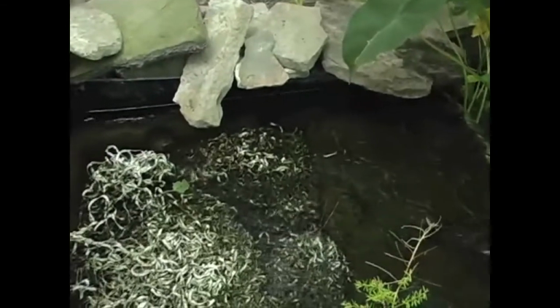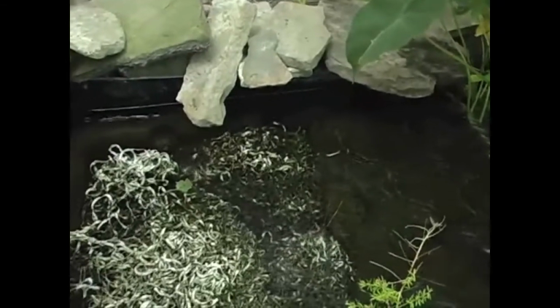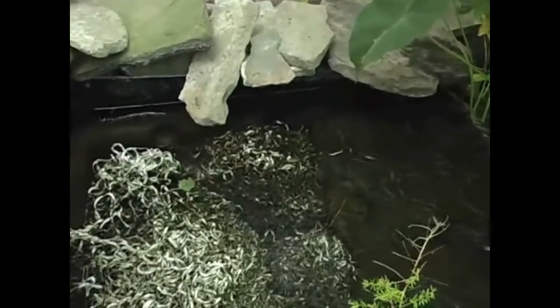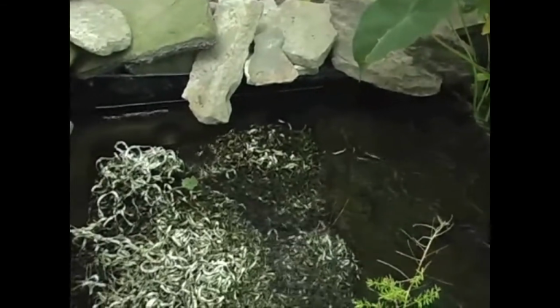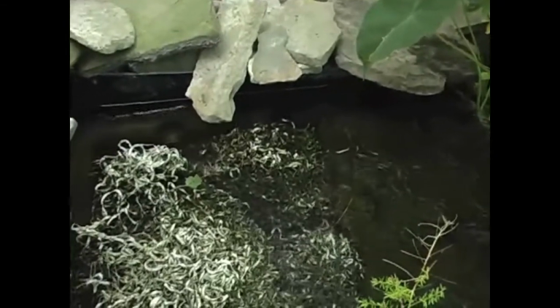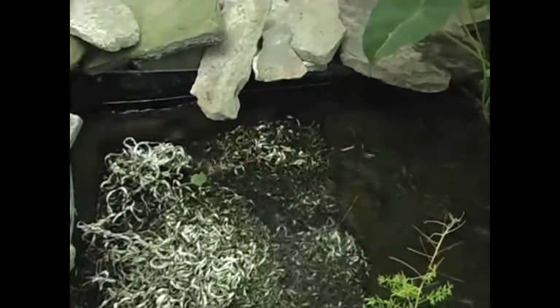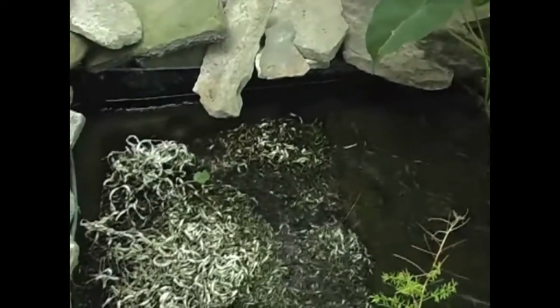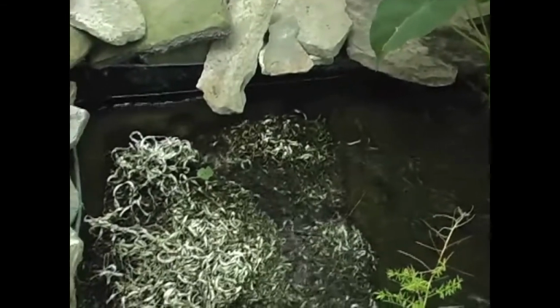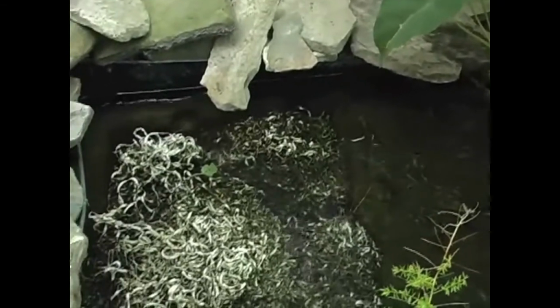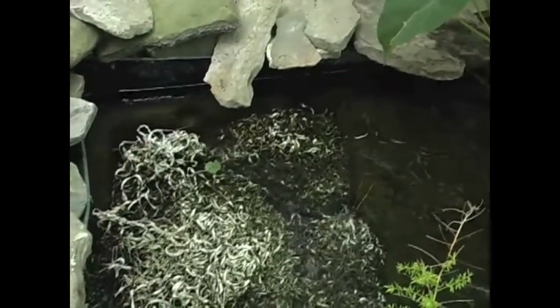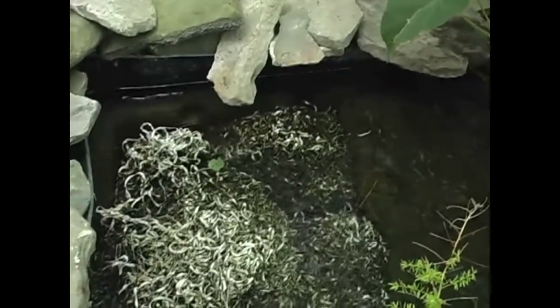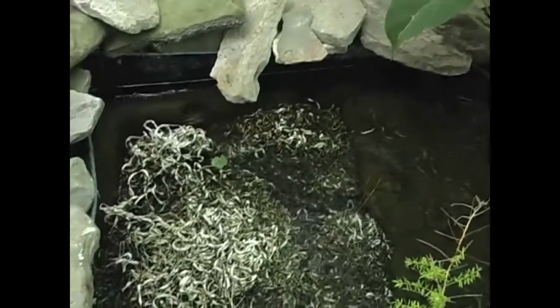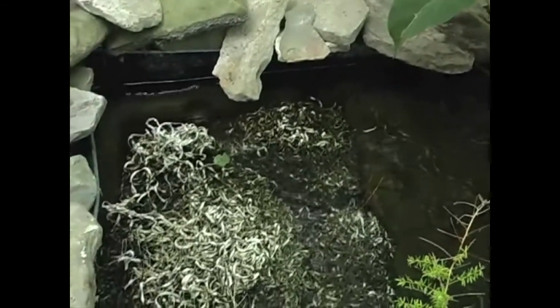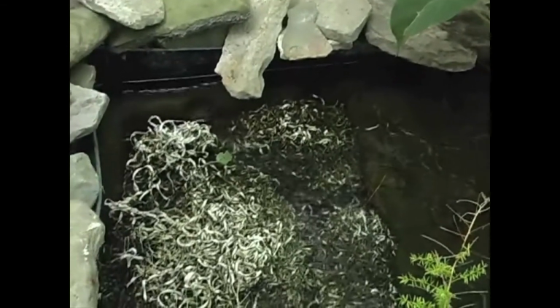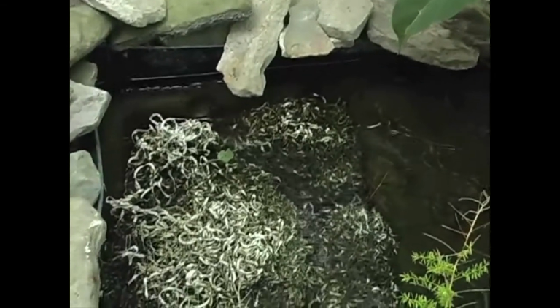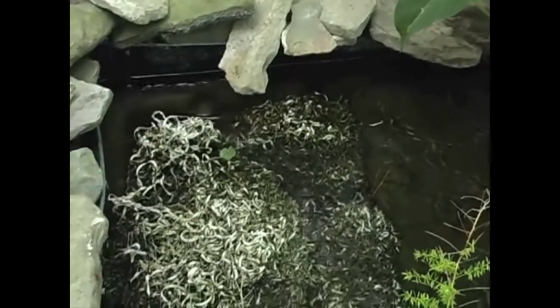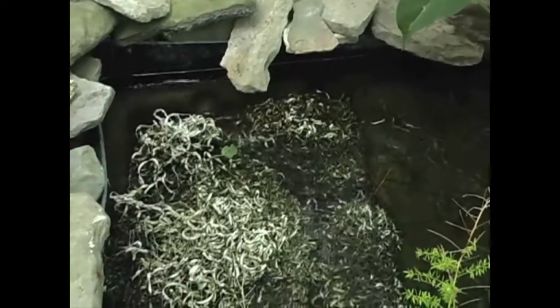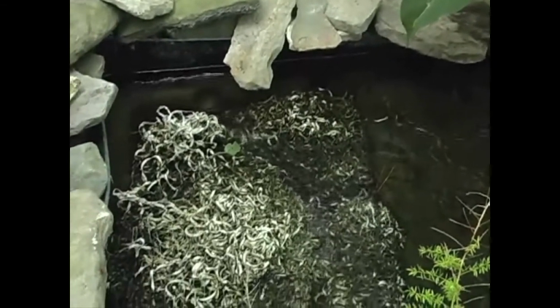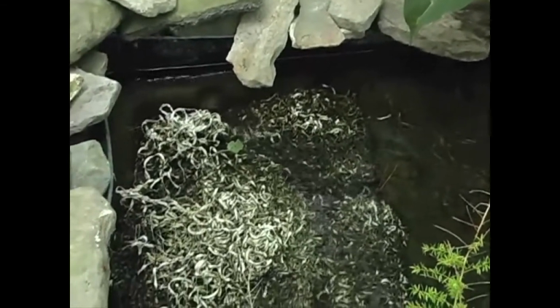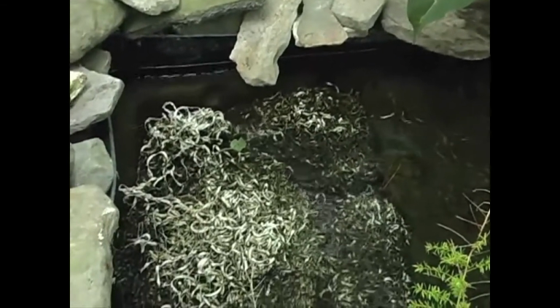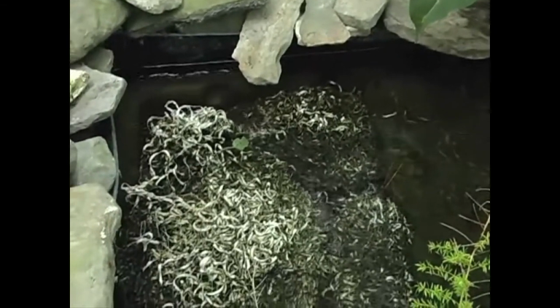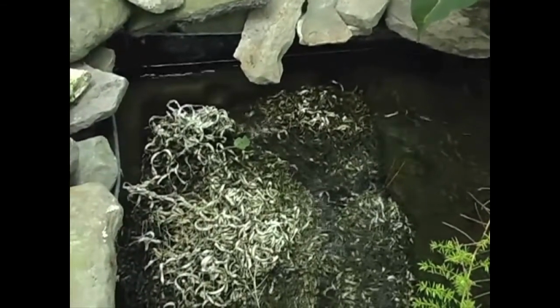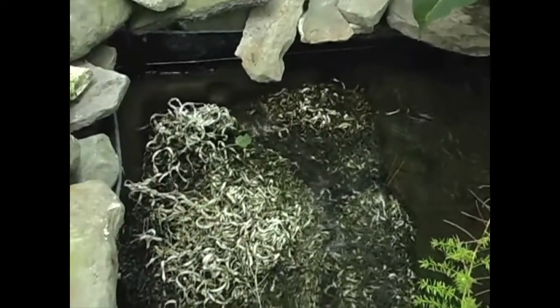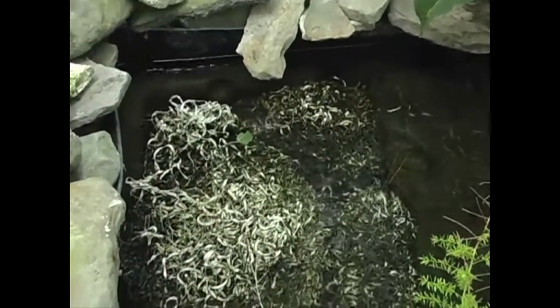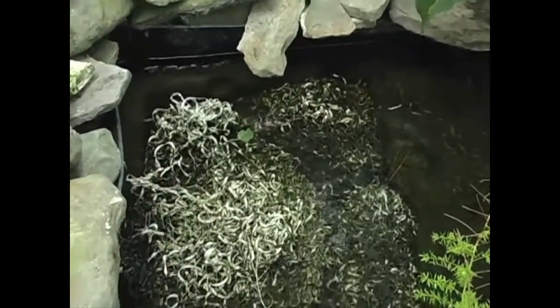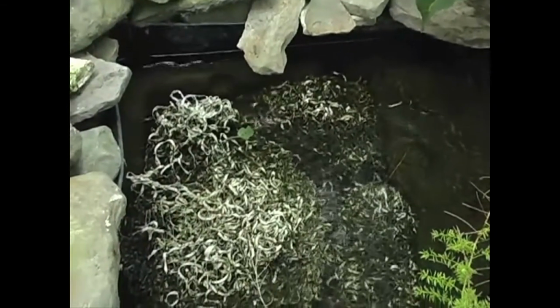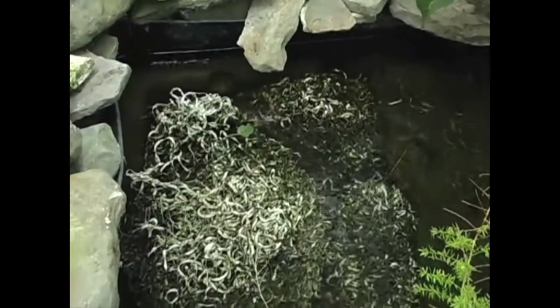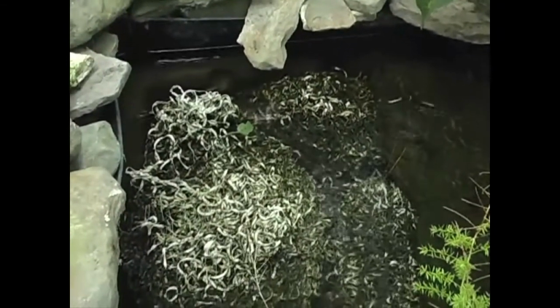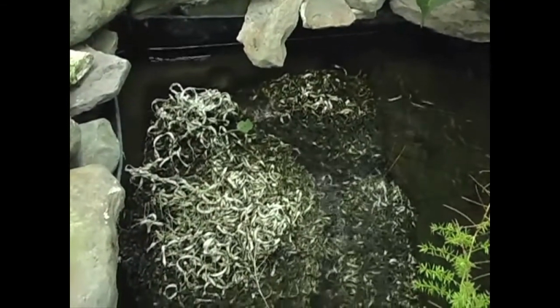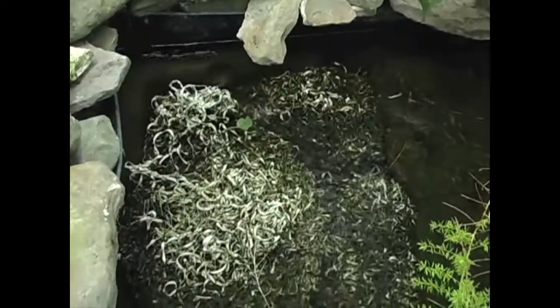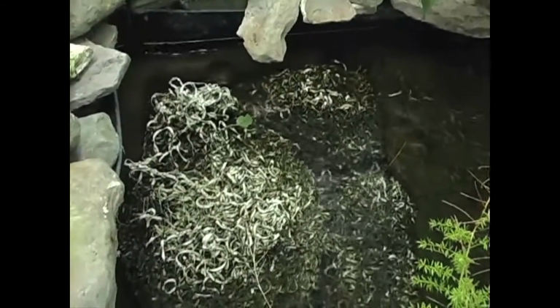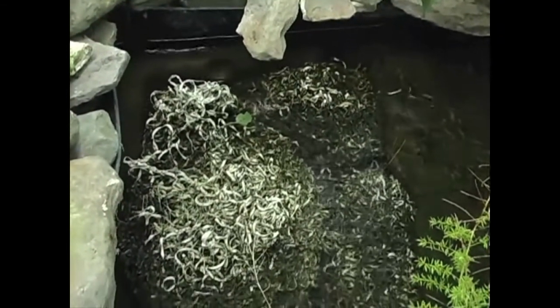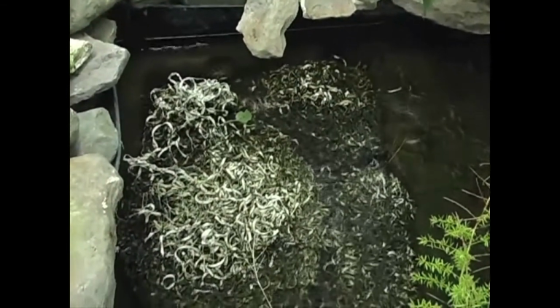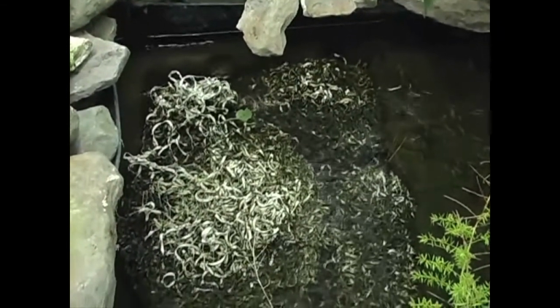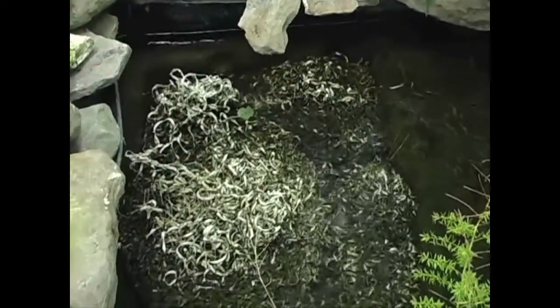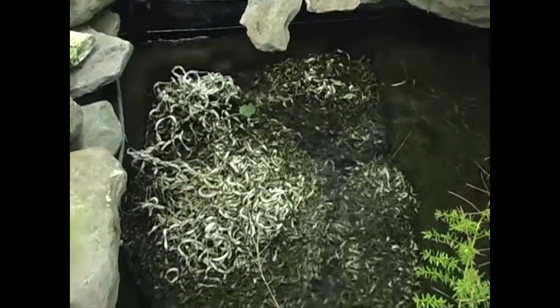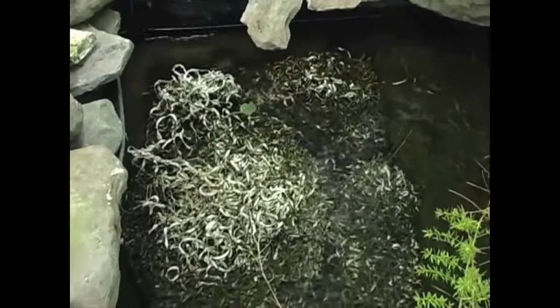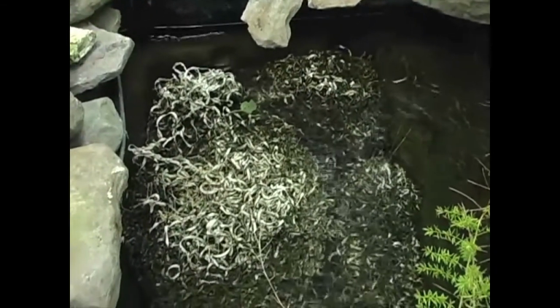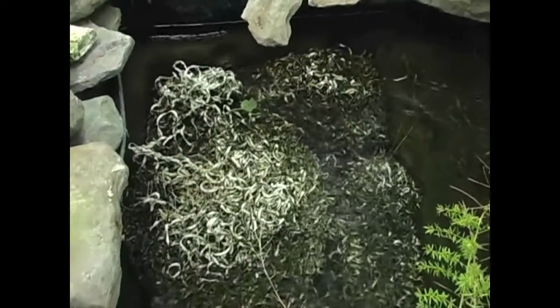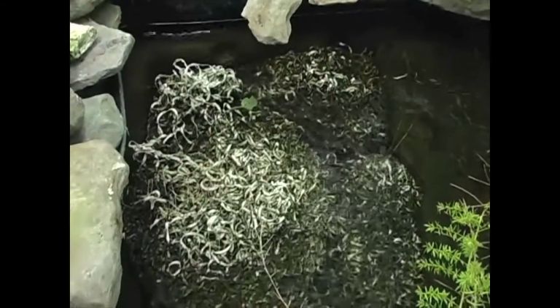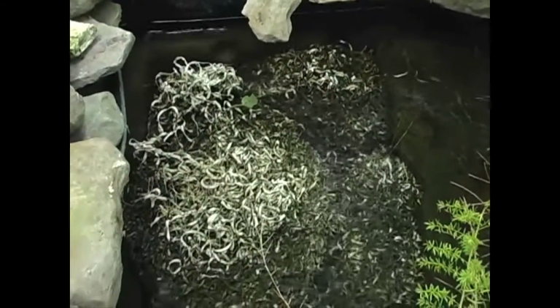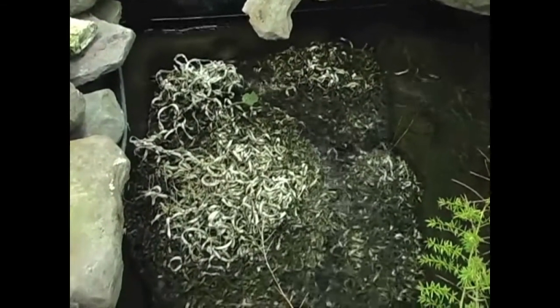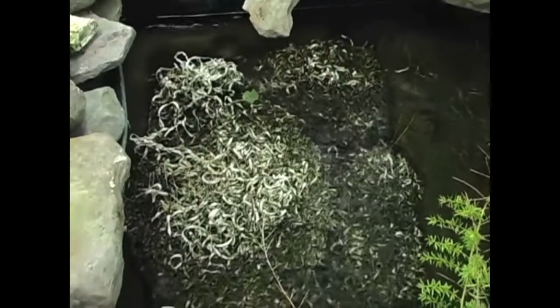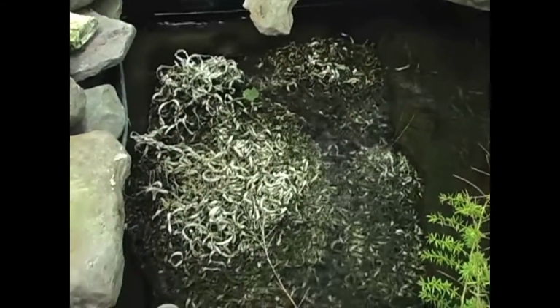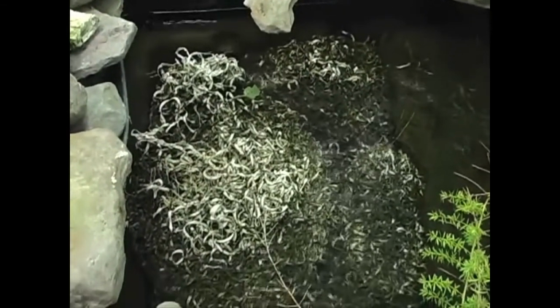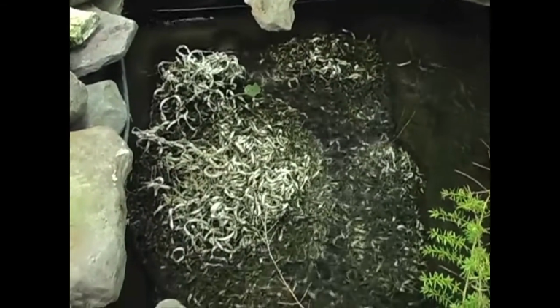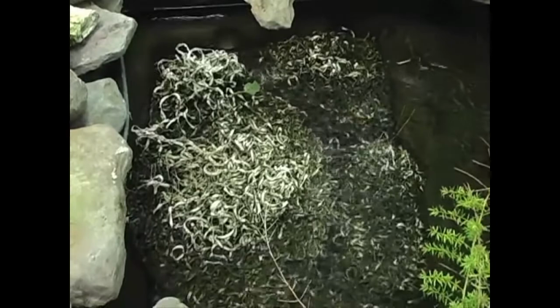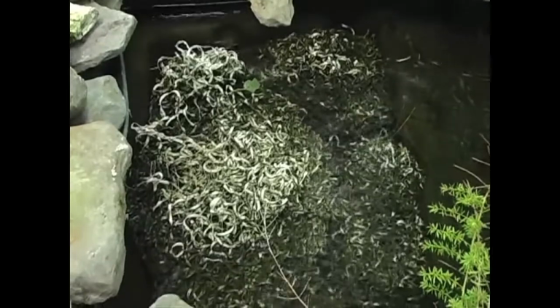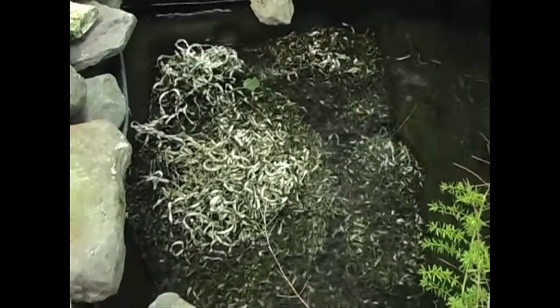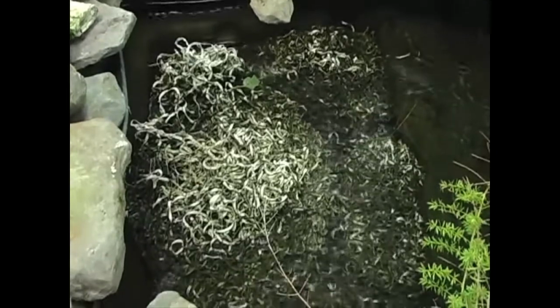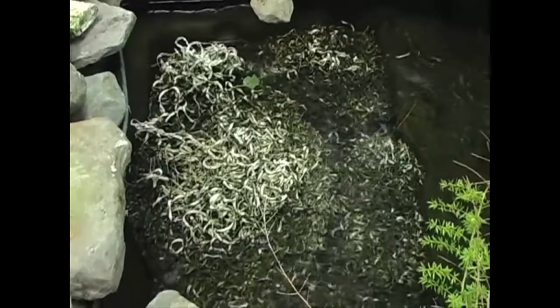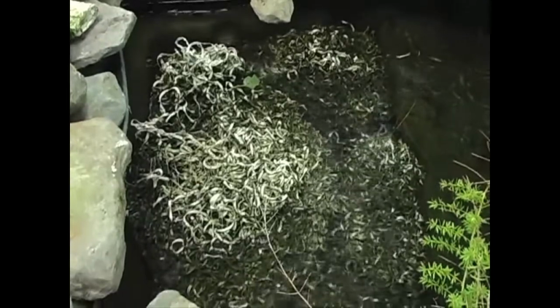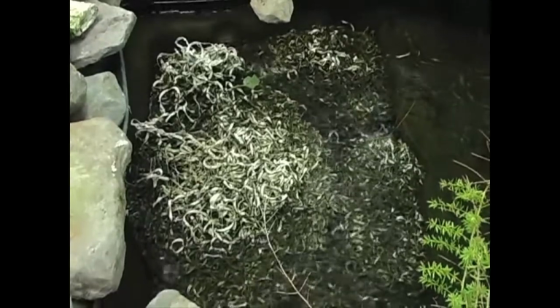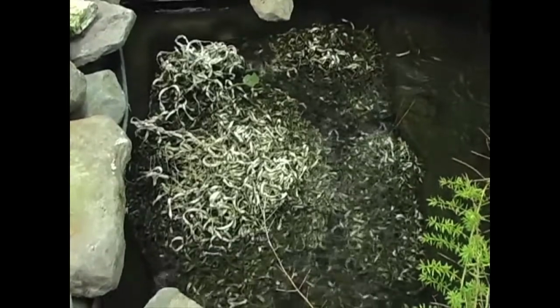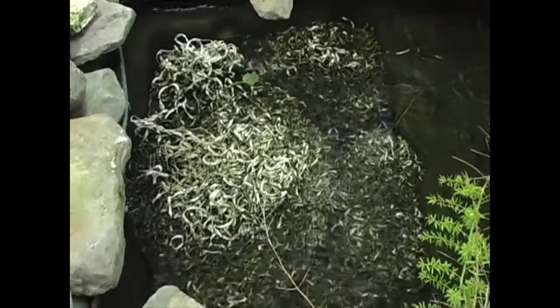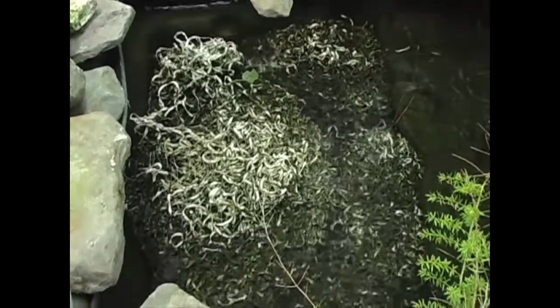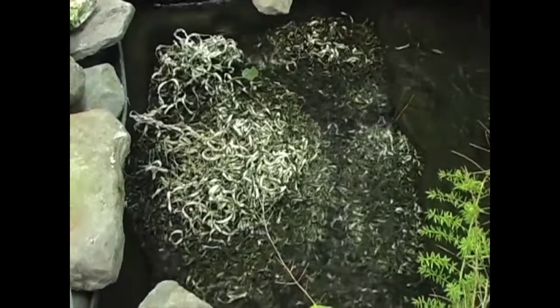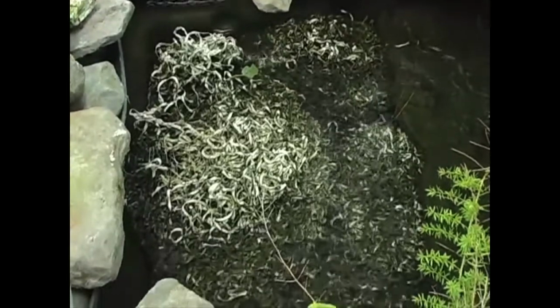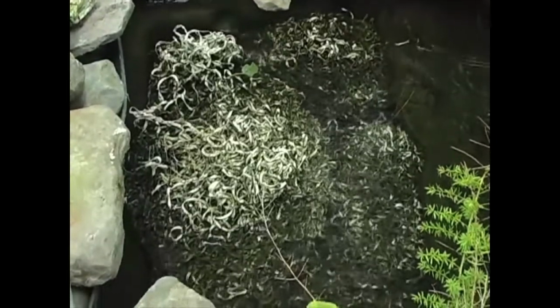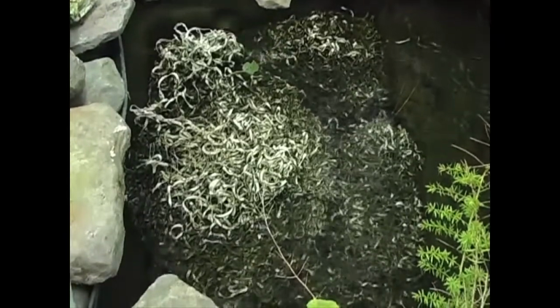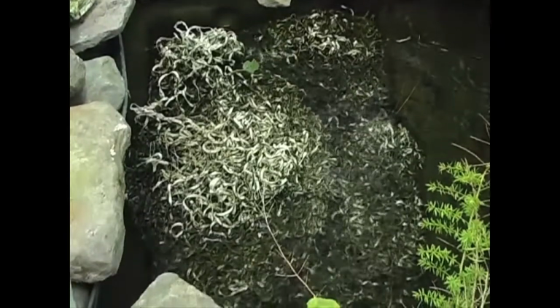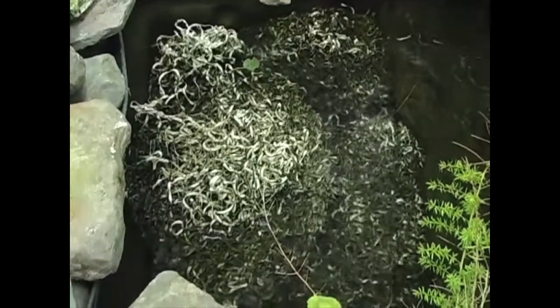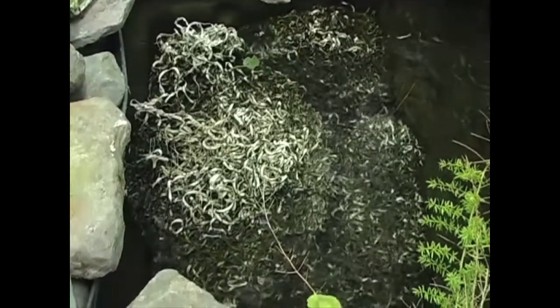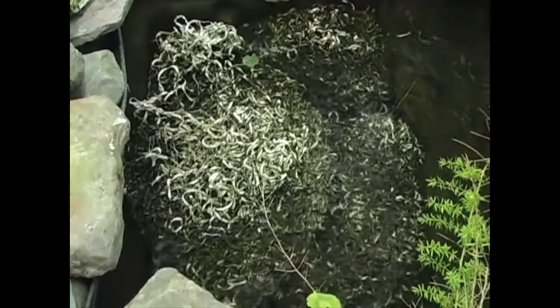The pond is filtered with a few upflow type waterfall filter components, with PVC shavings as the media.